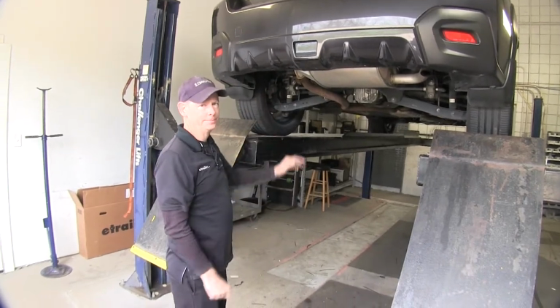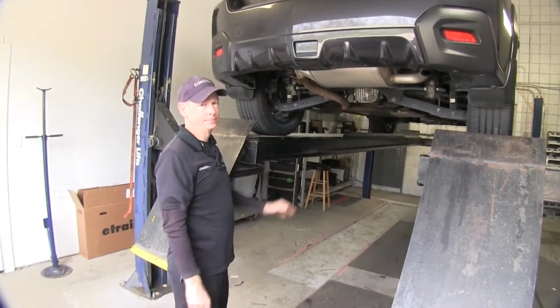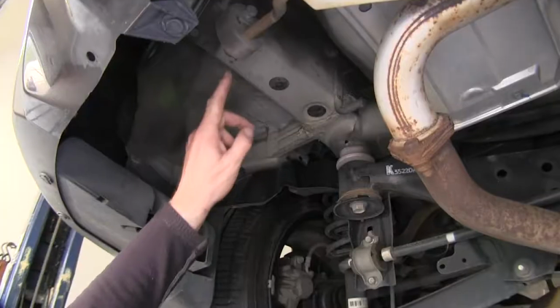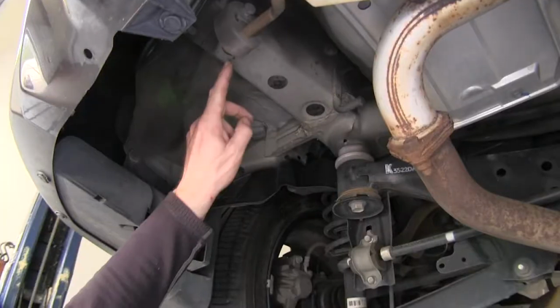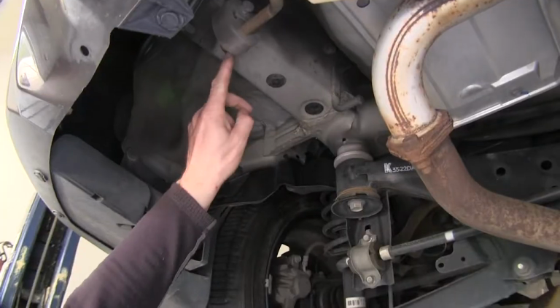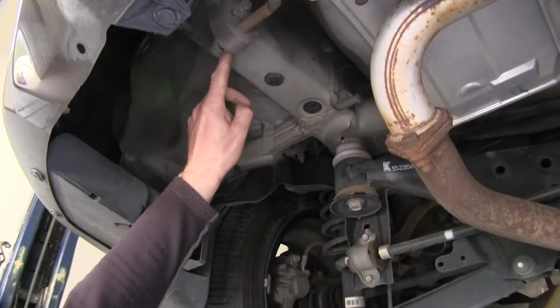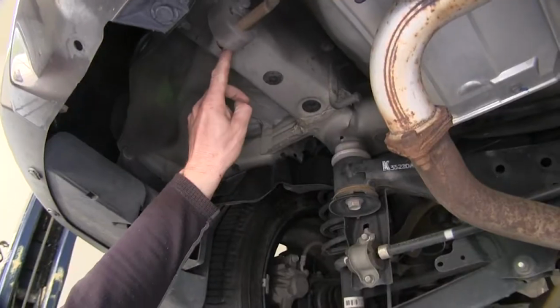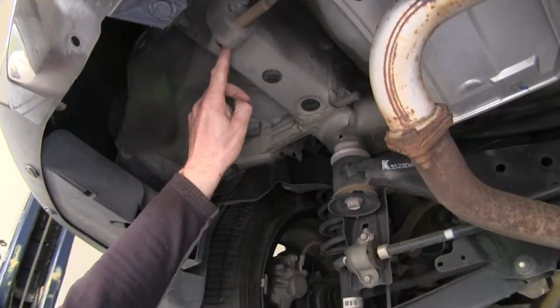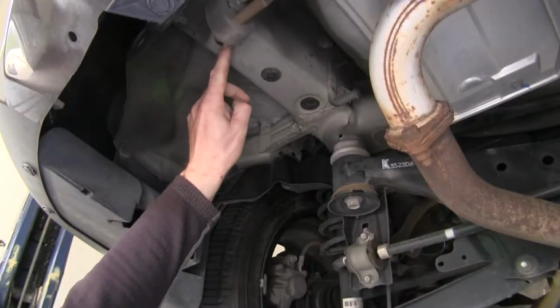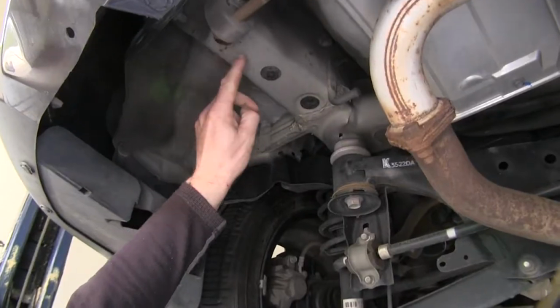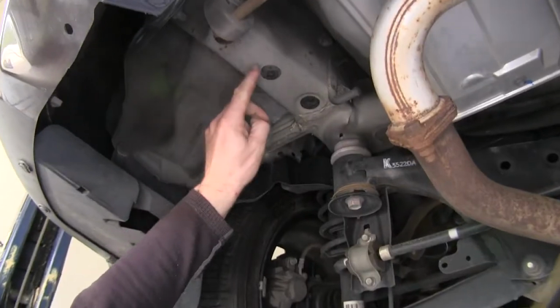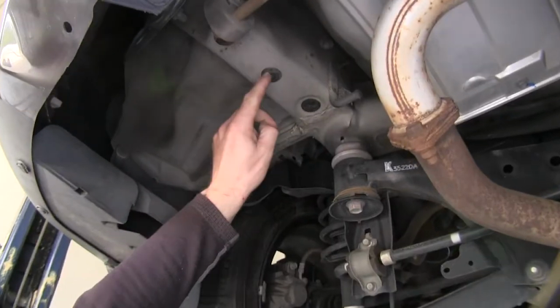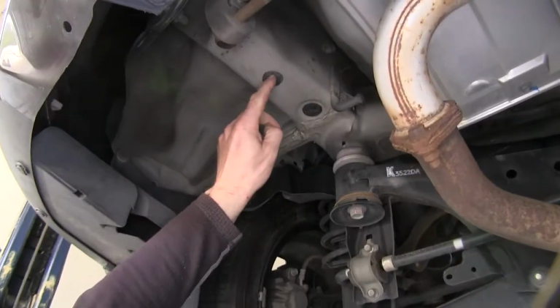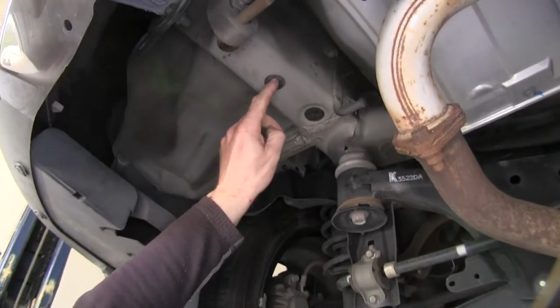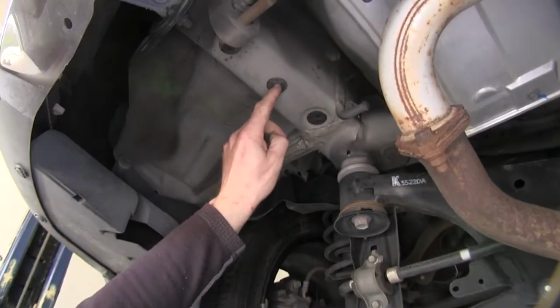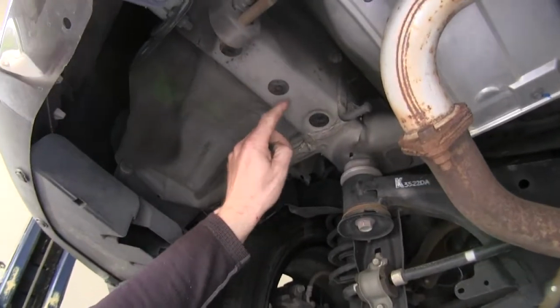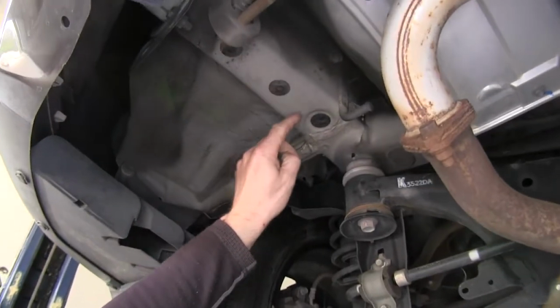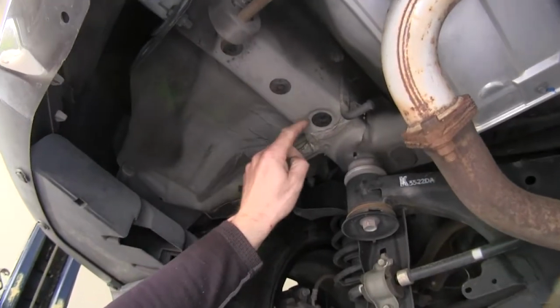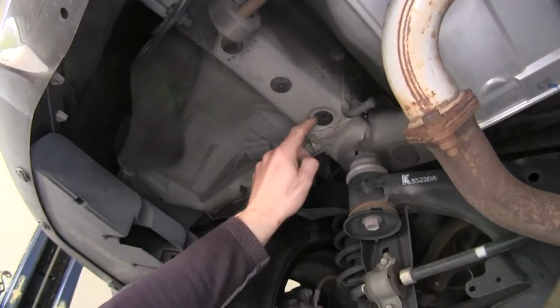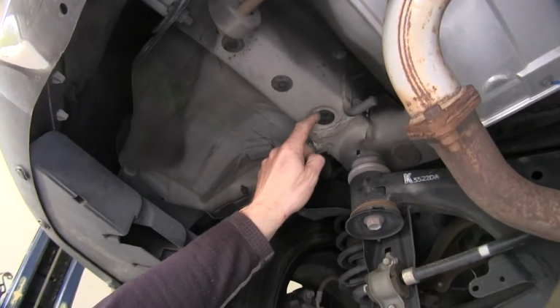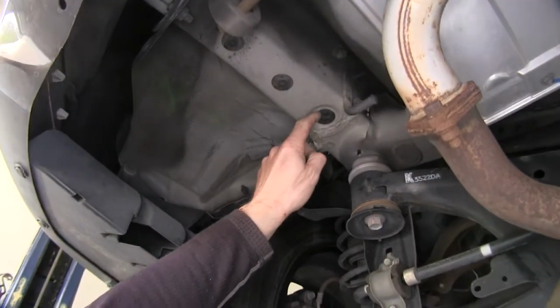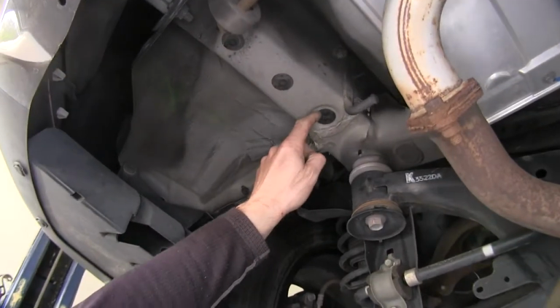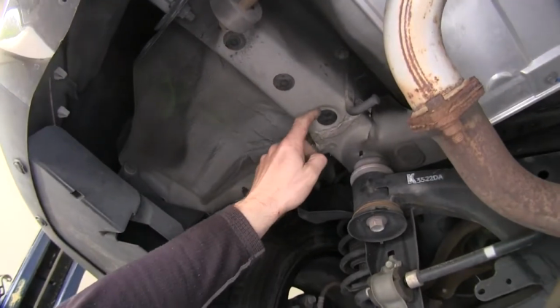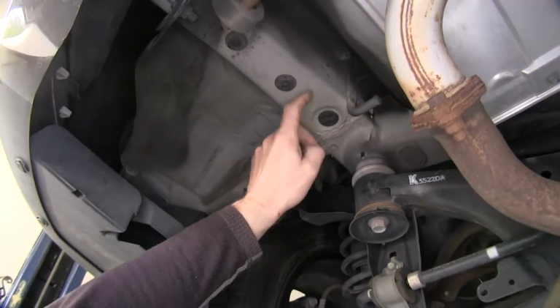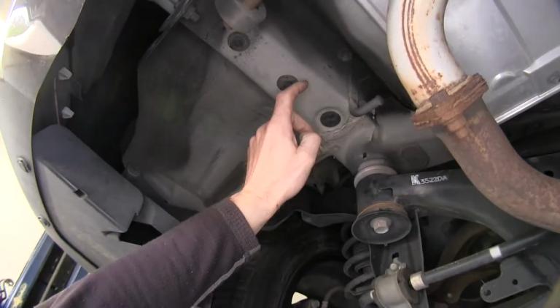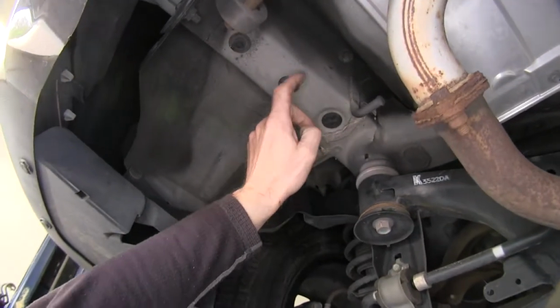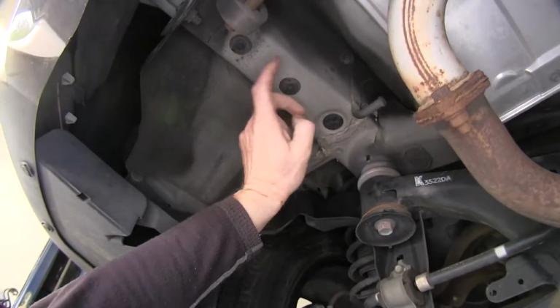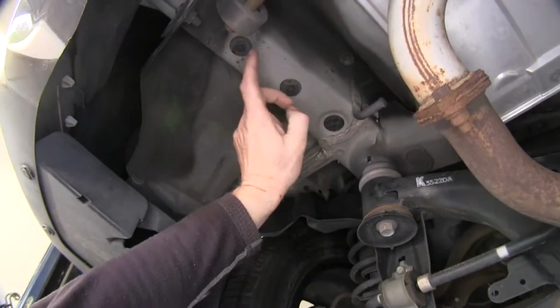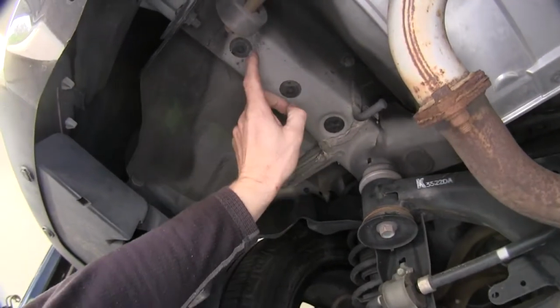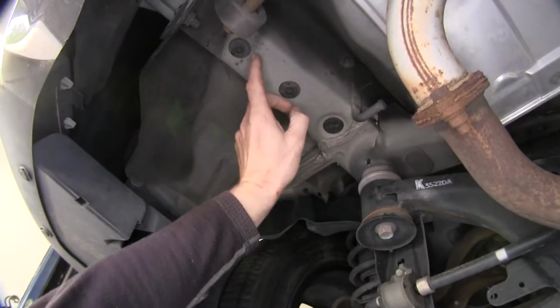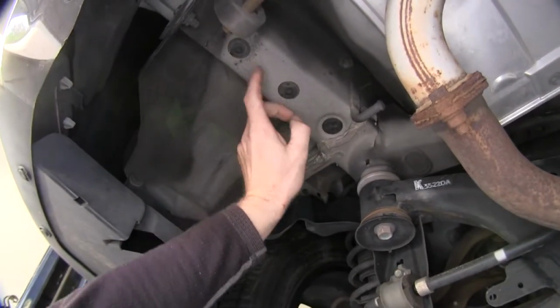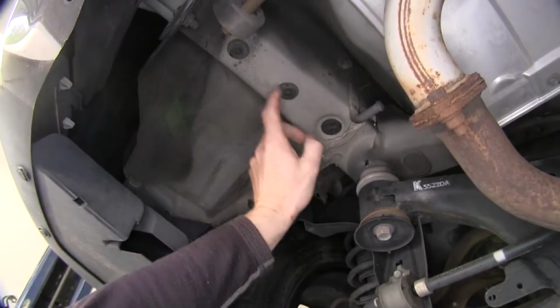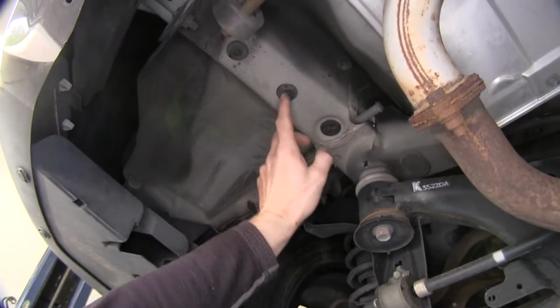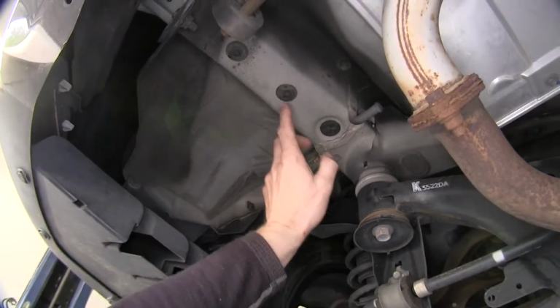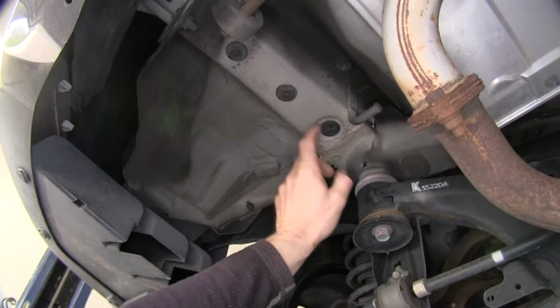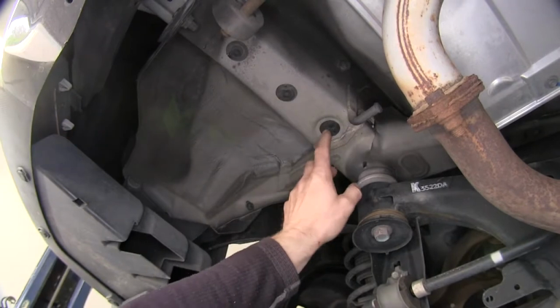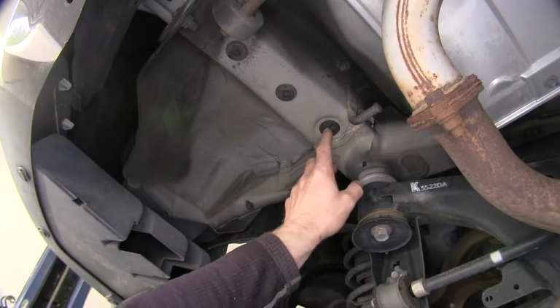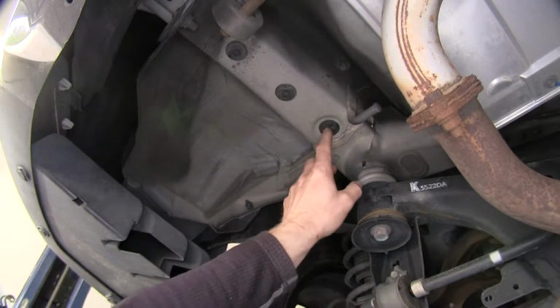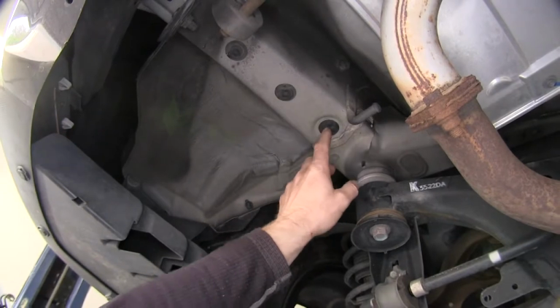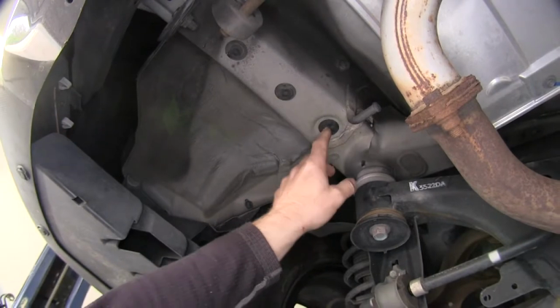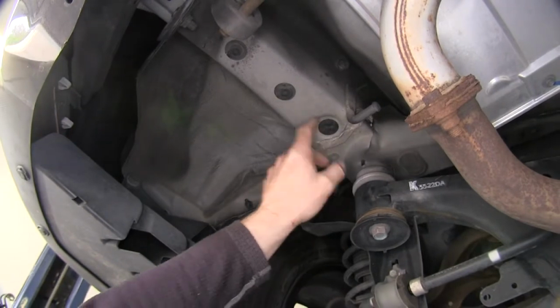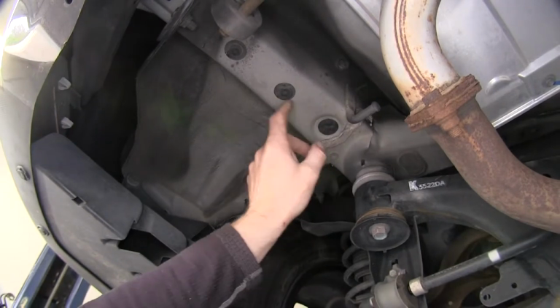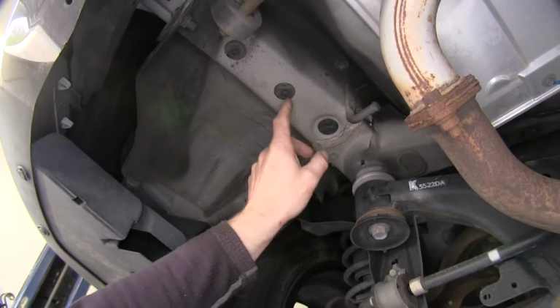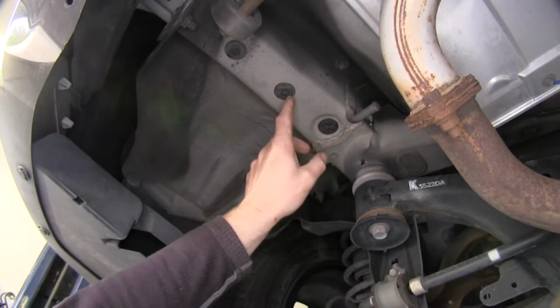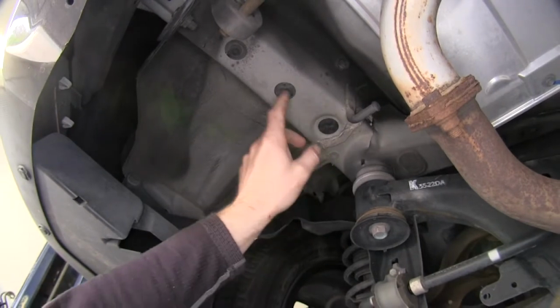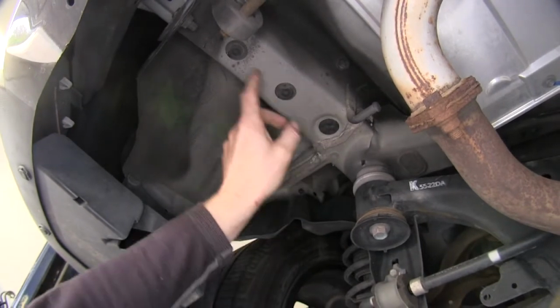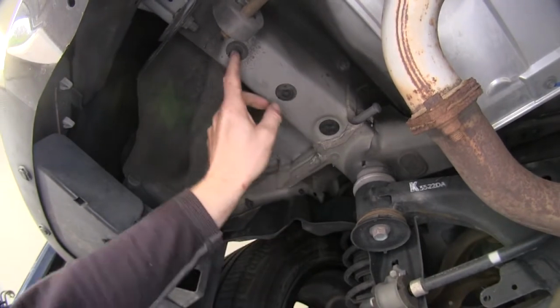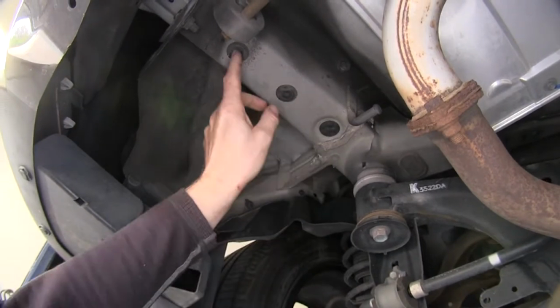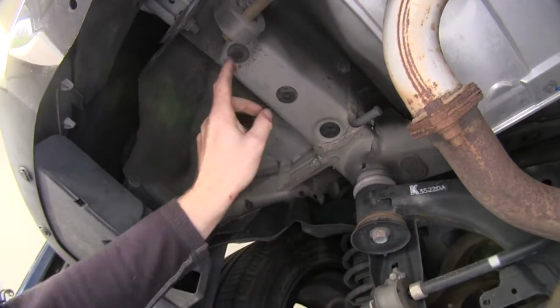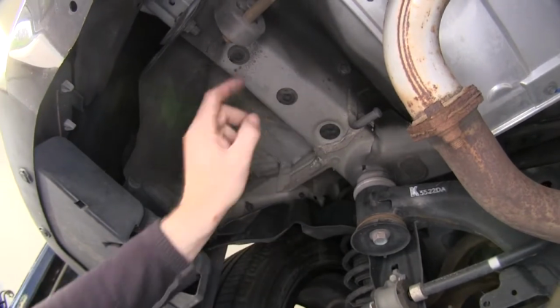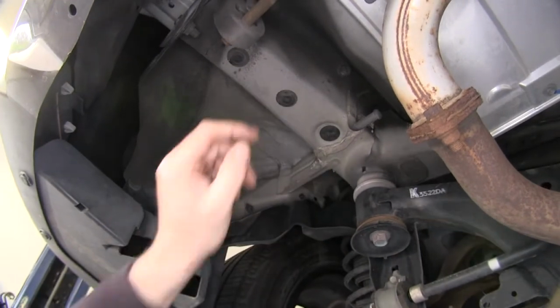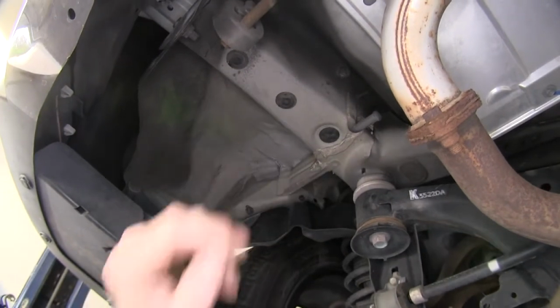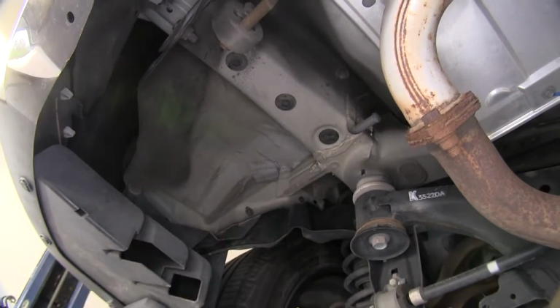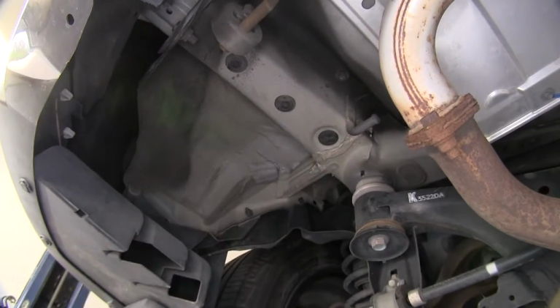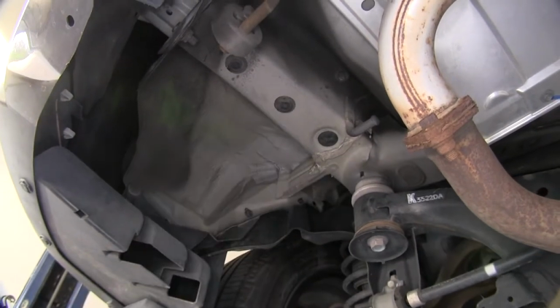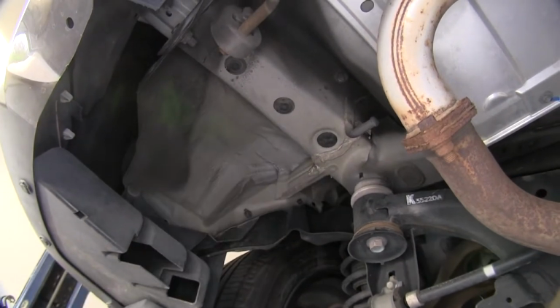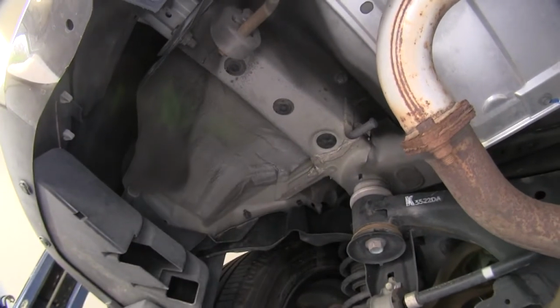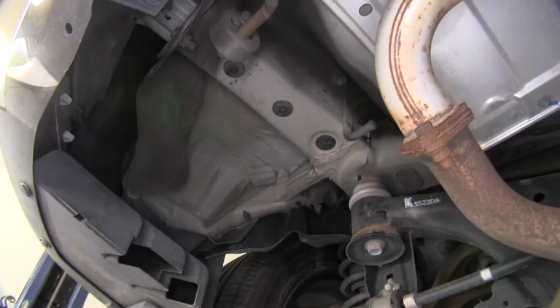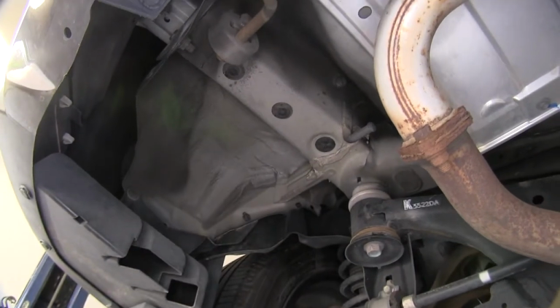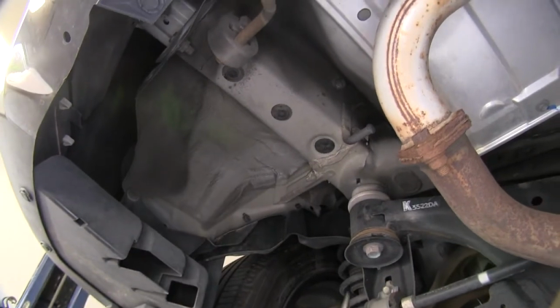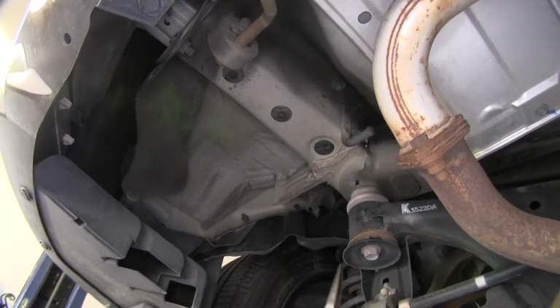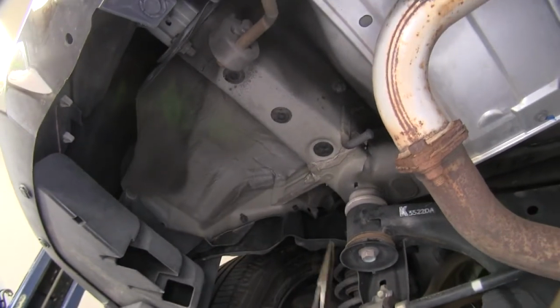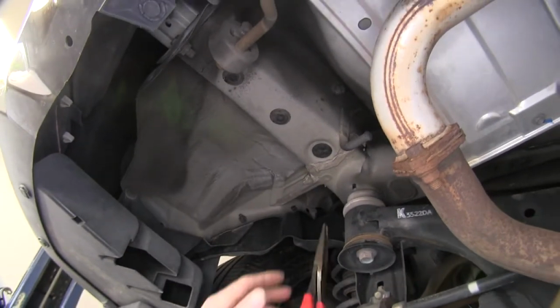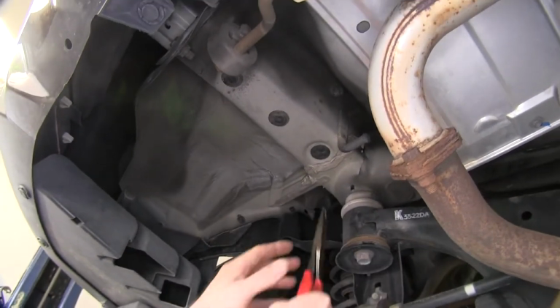Let's go ahead and remove these three plugs here on the driver's side frame rail. Then do the same thing over on the passenger side.